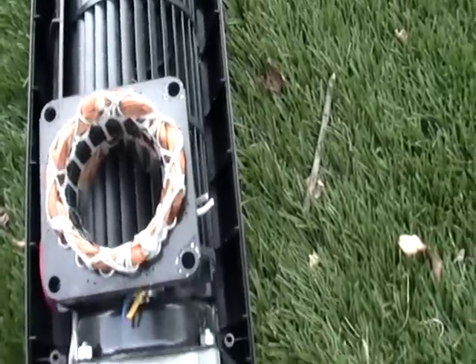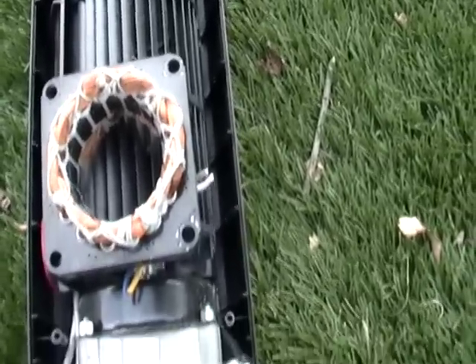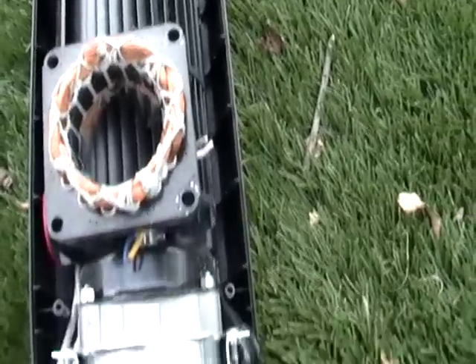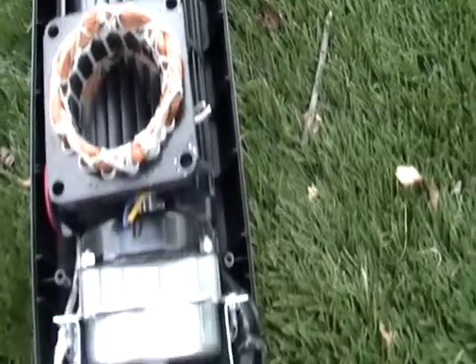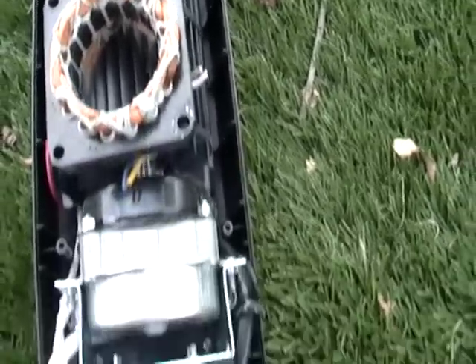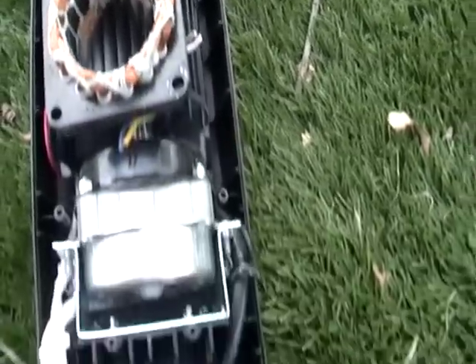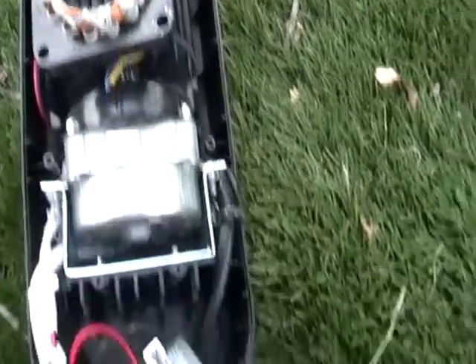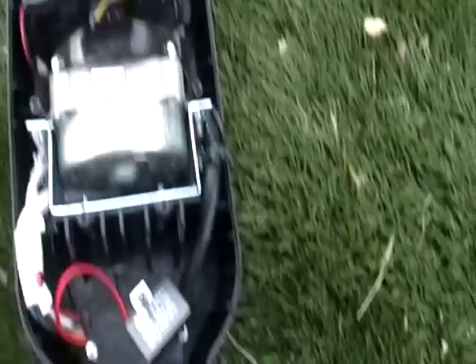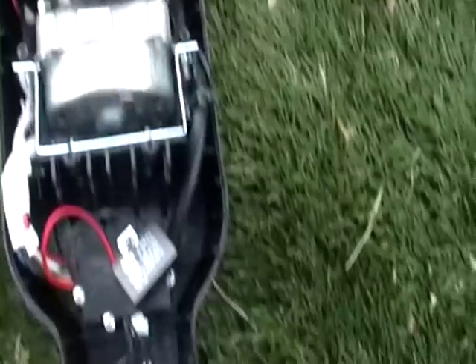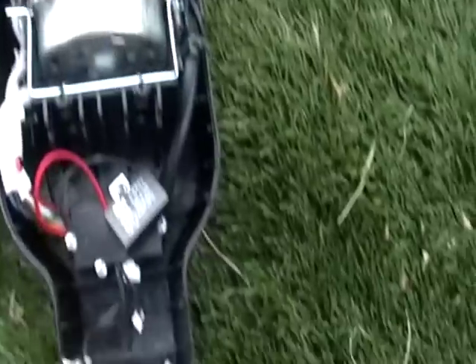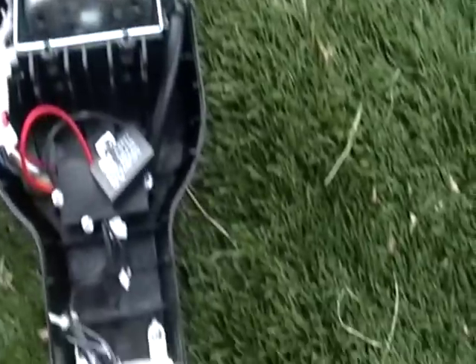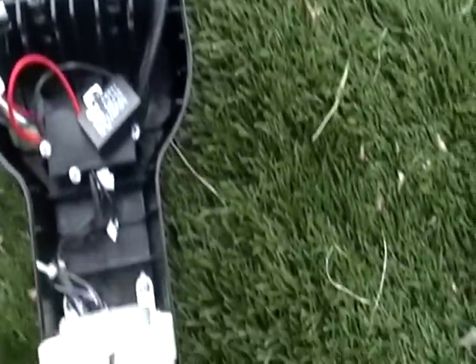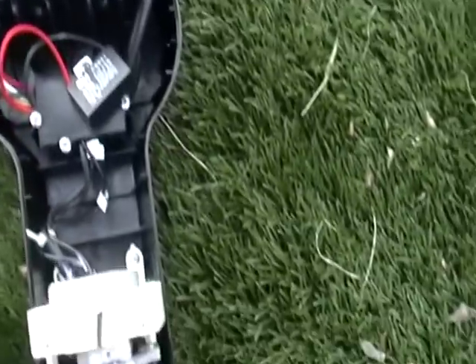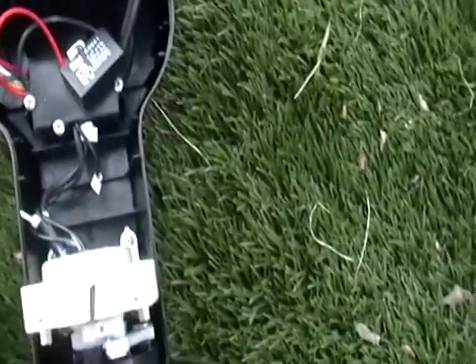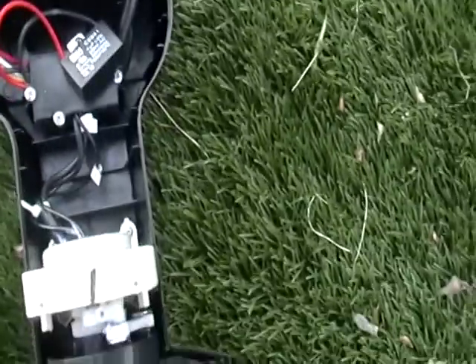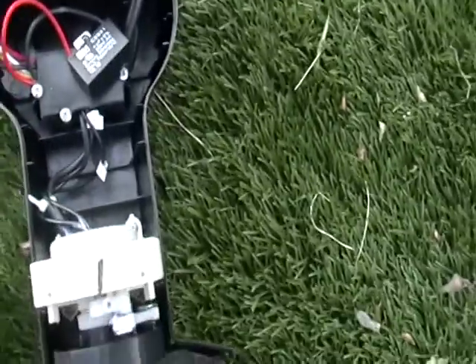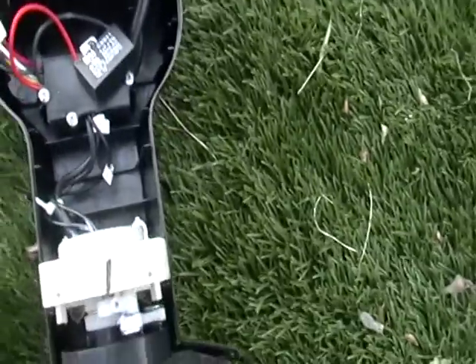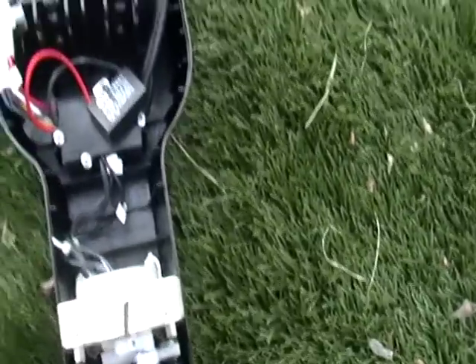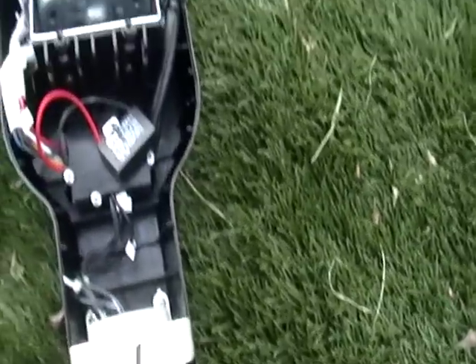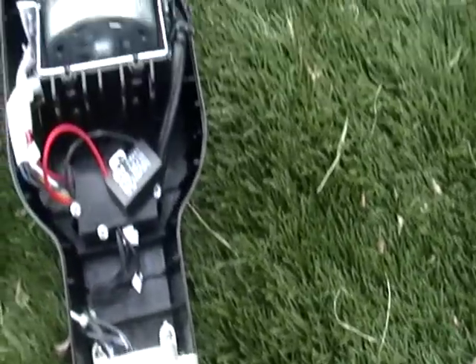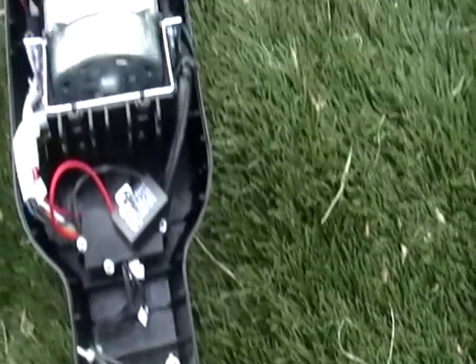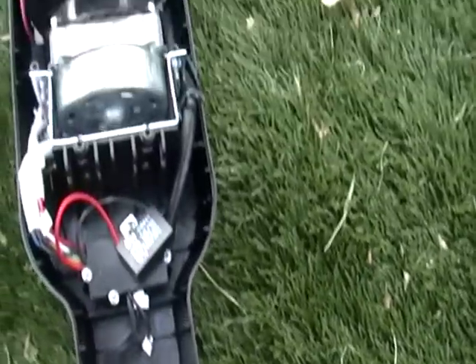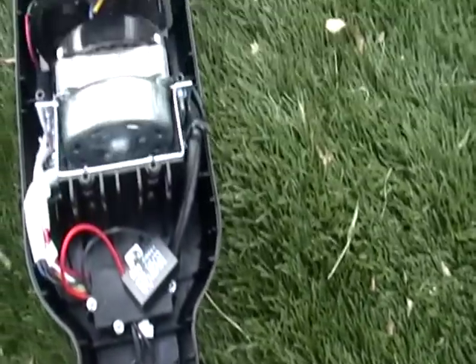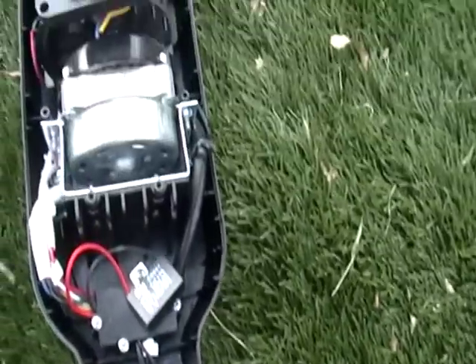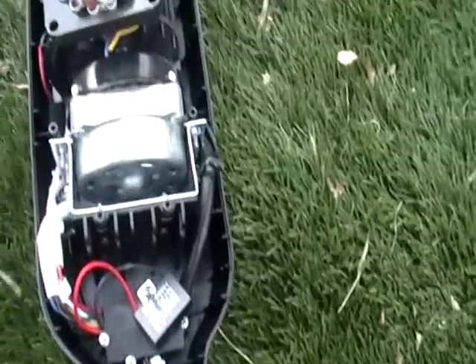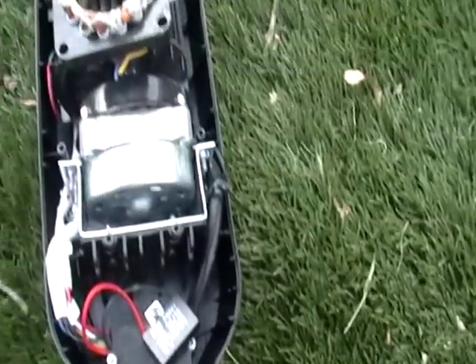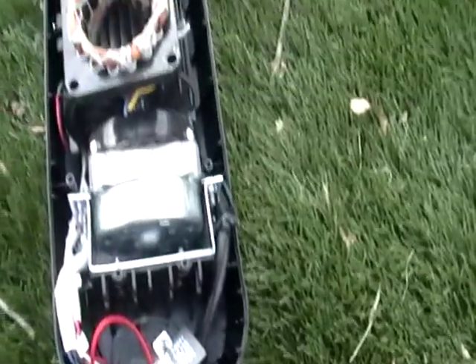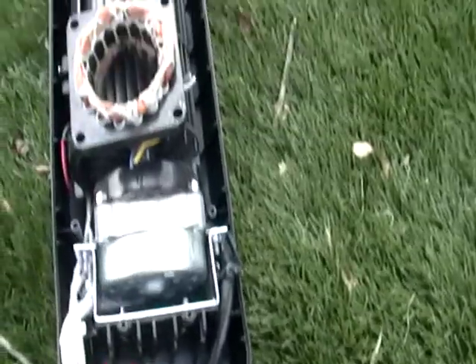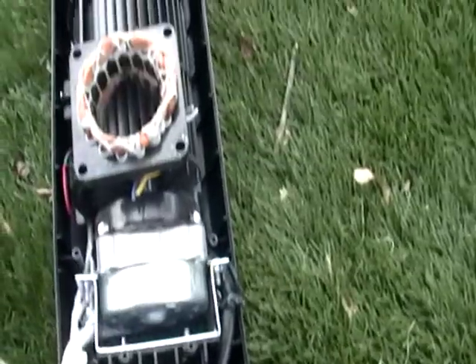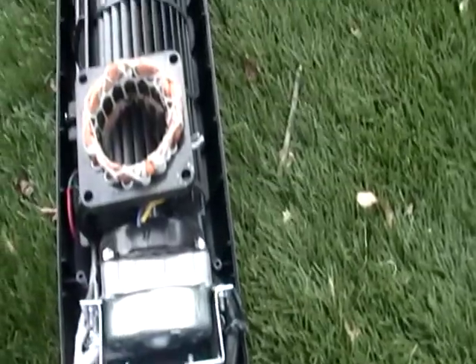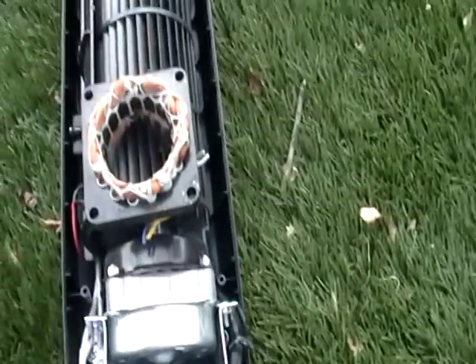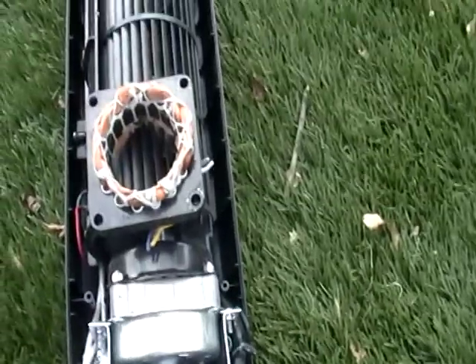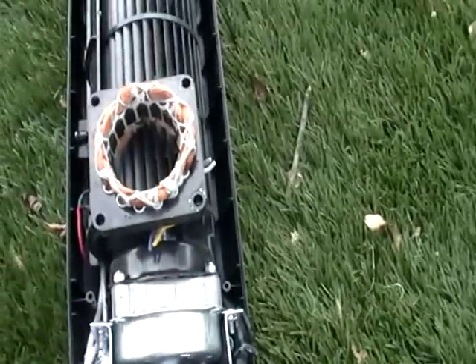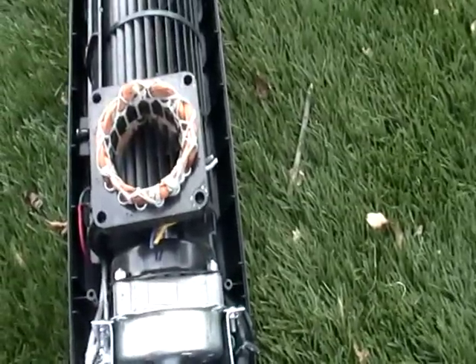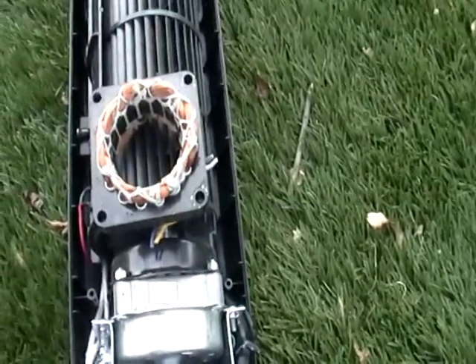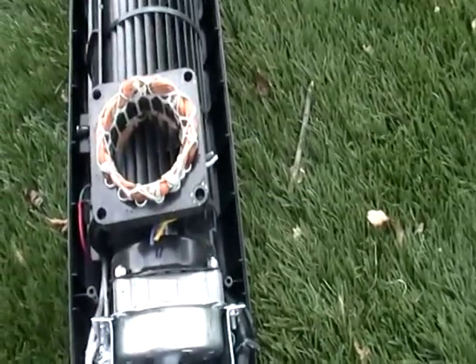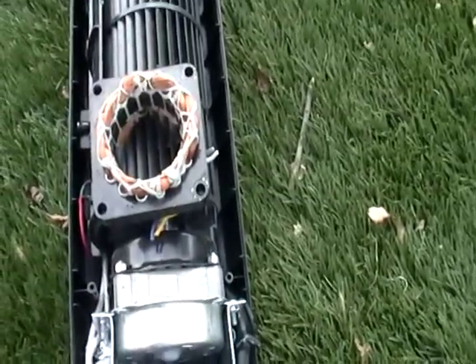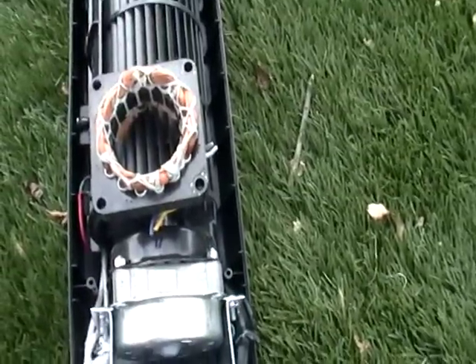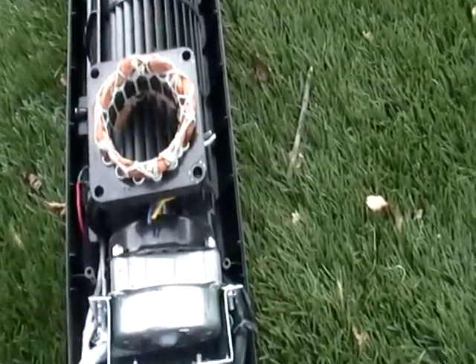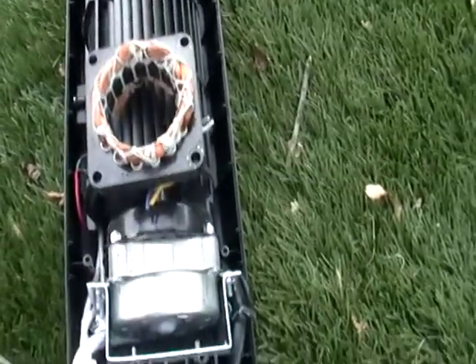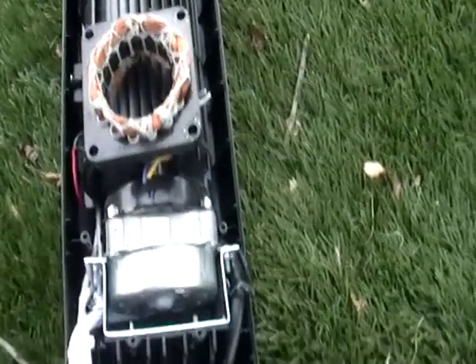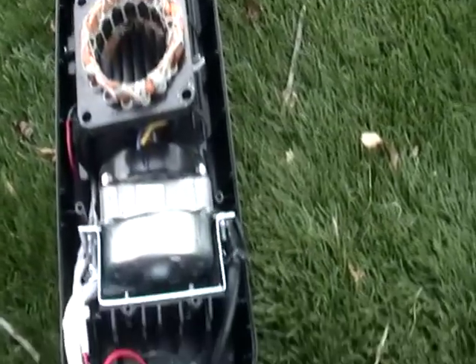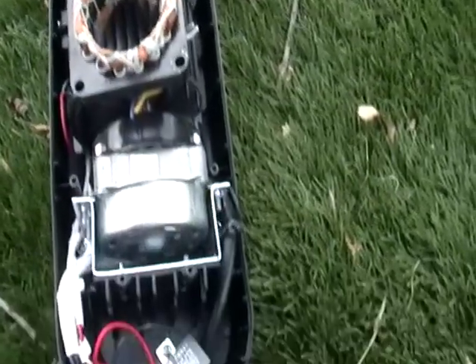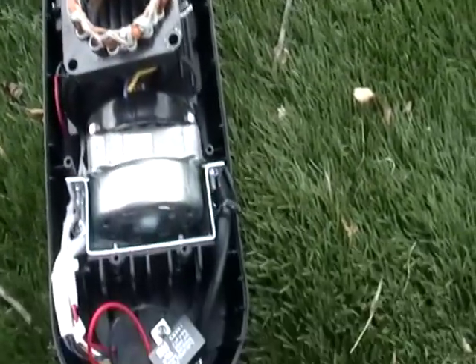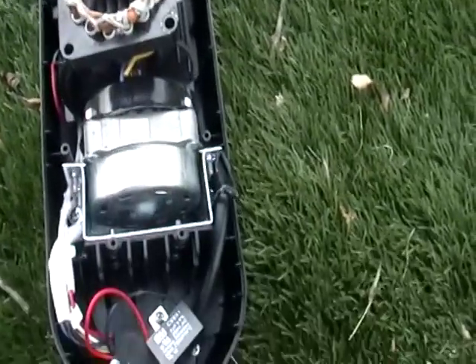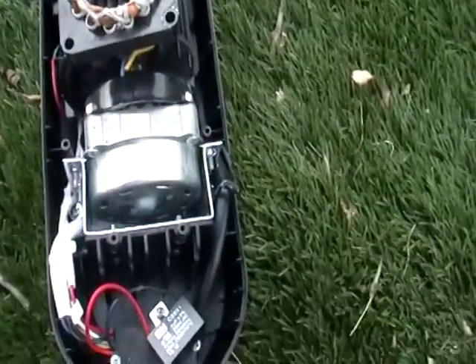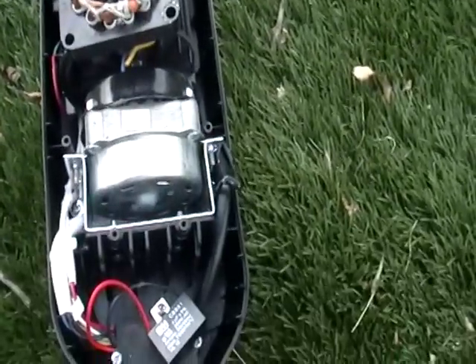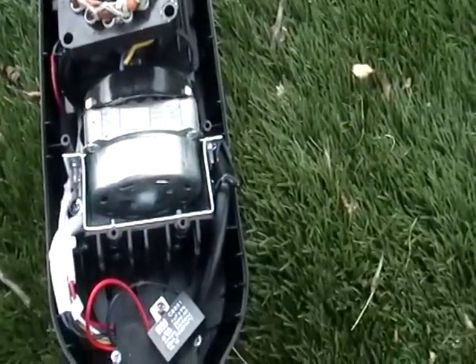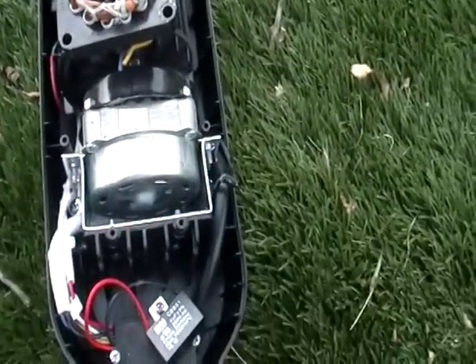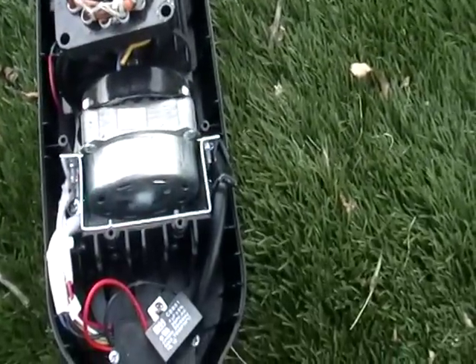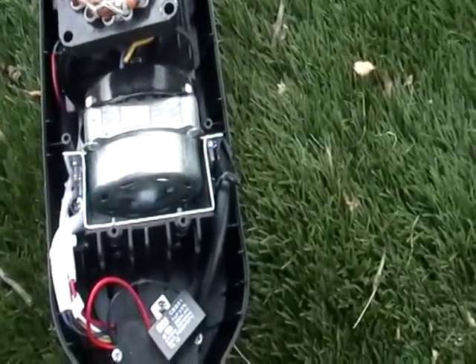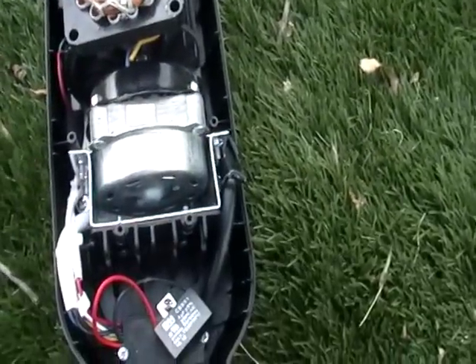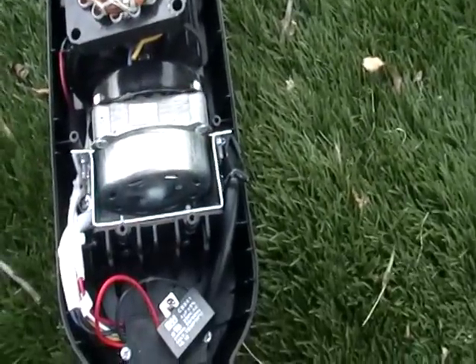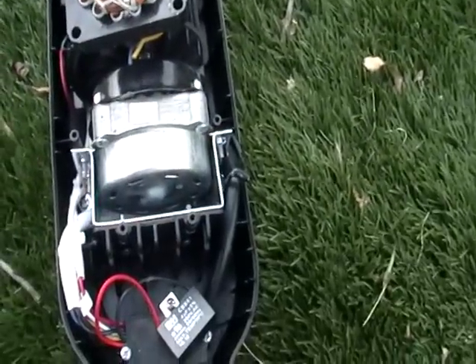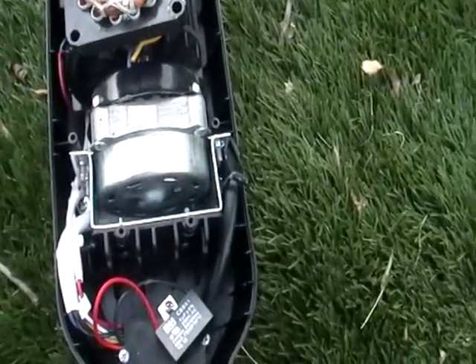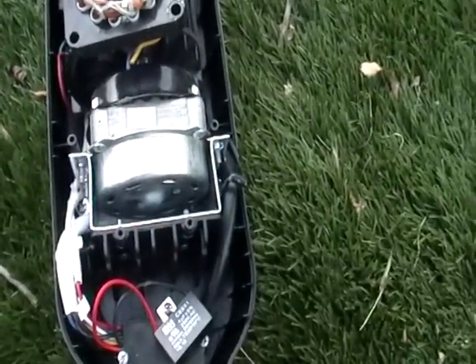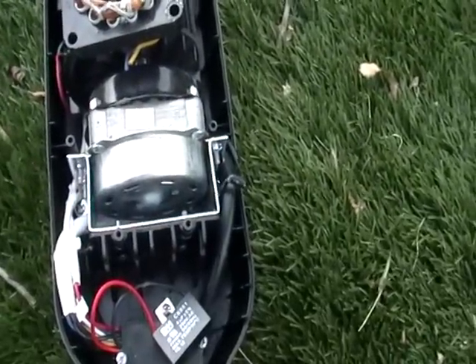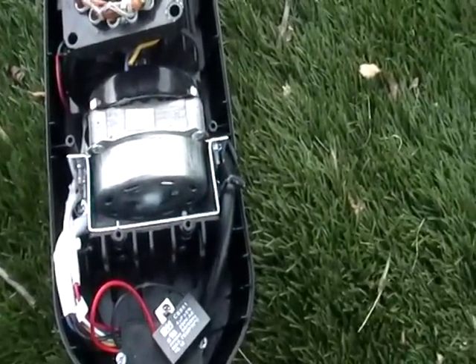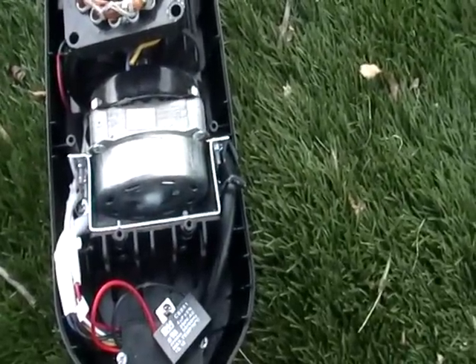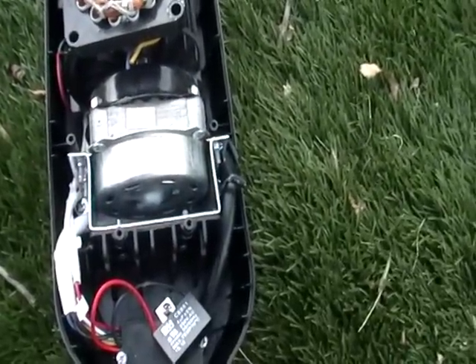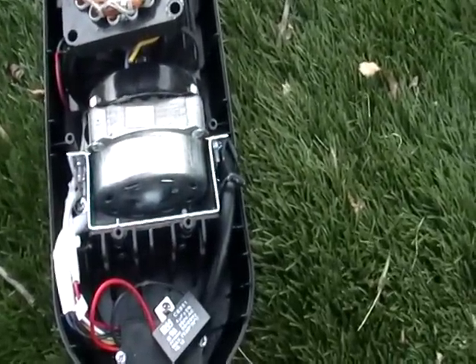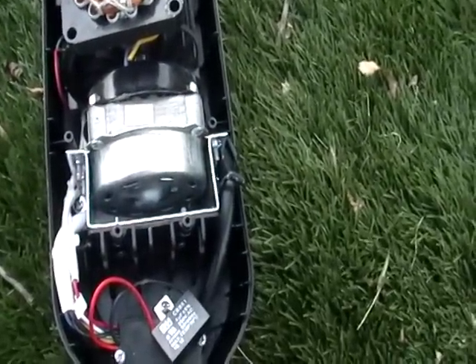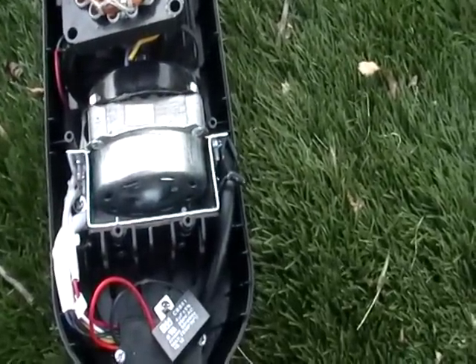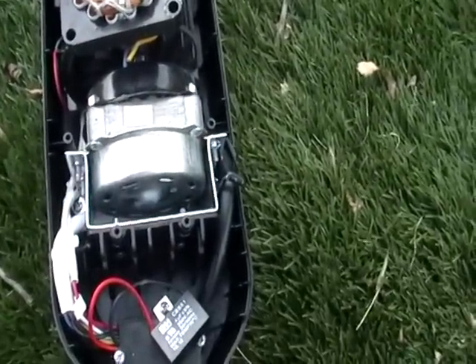This here should take me no more than five minutes to take apart, and there's some good money in there.